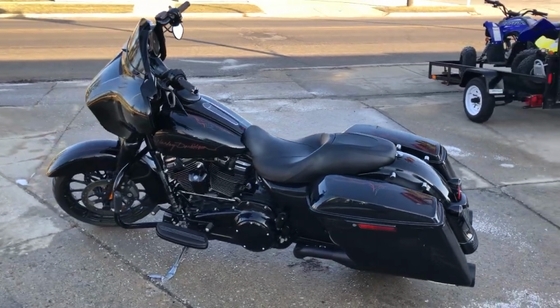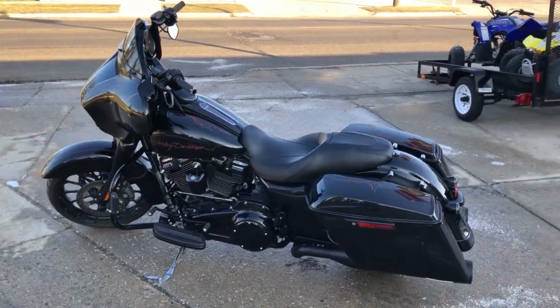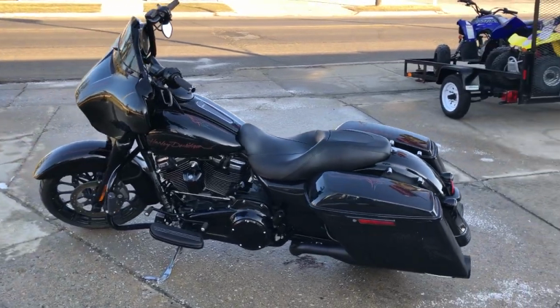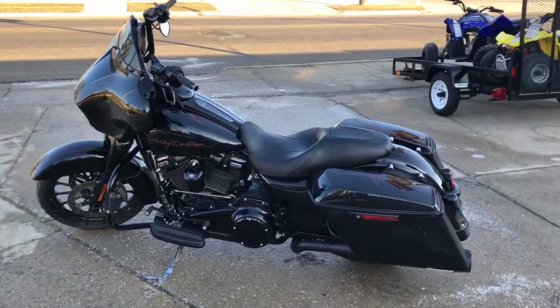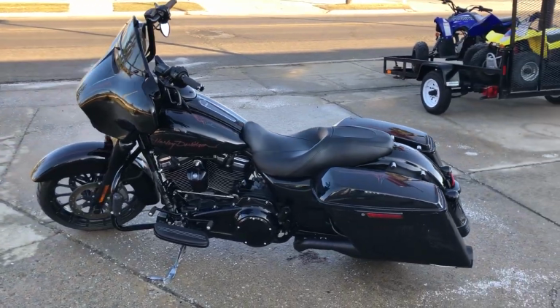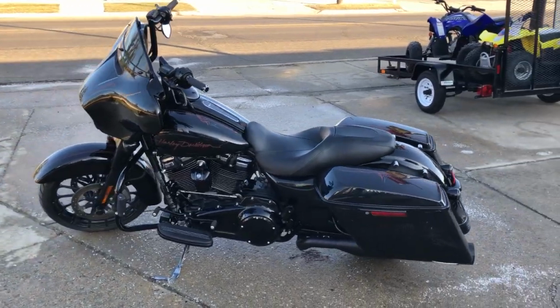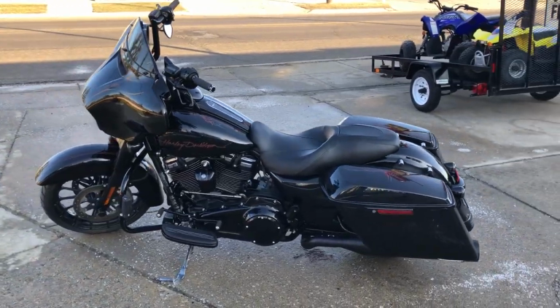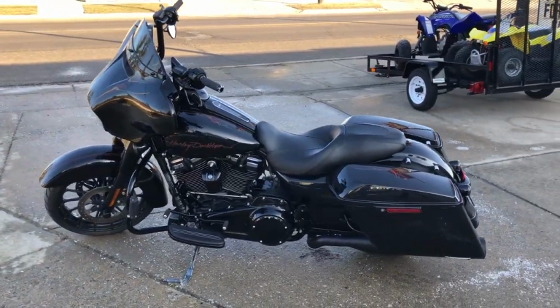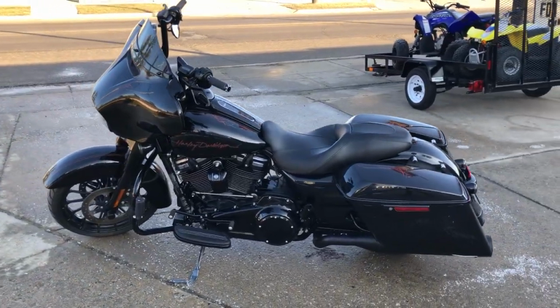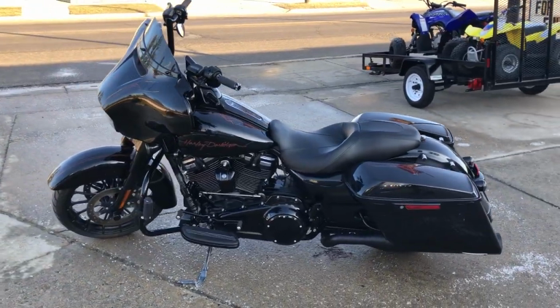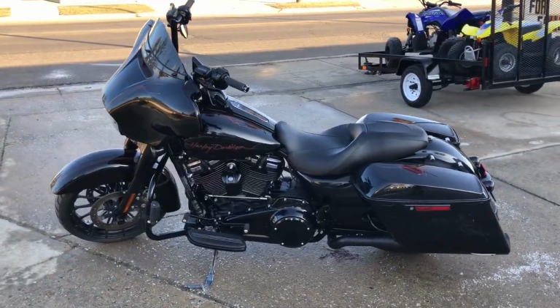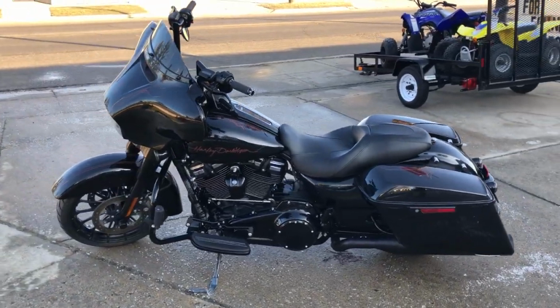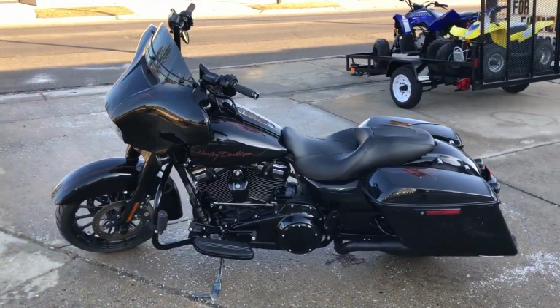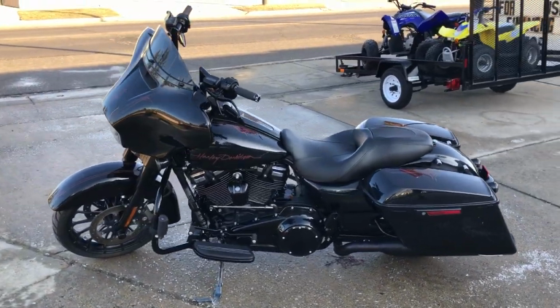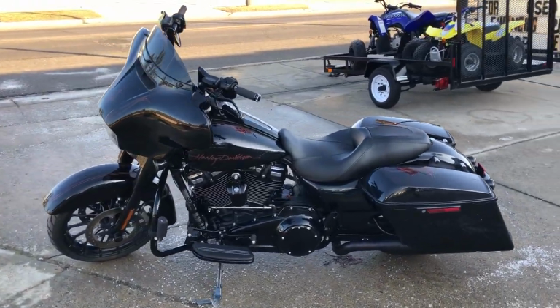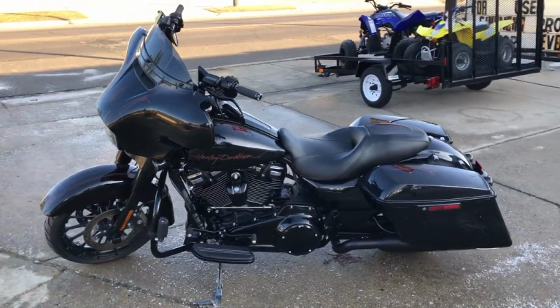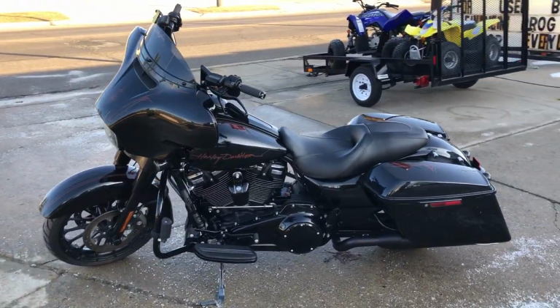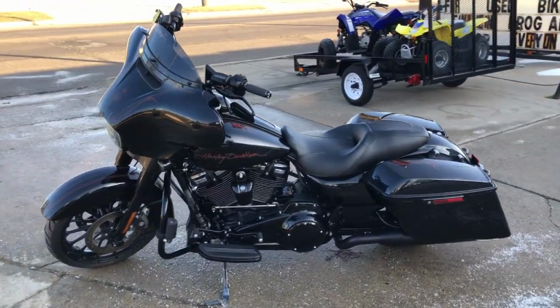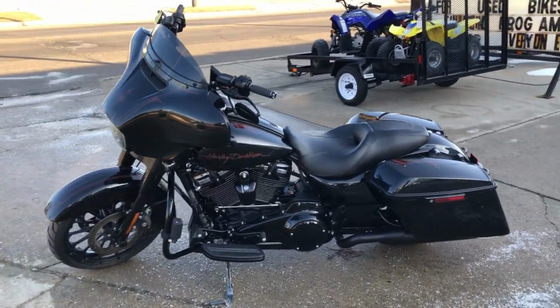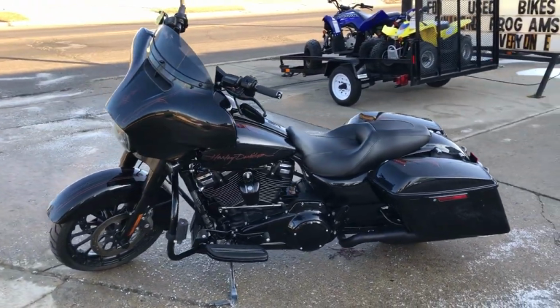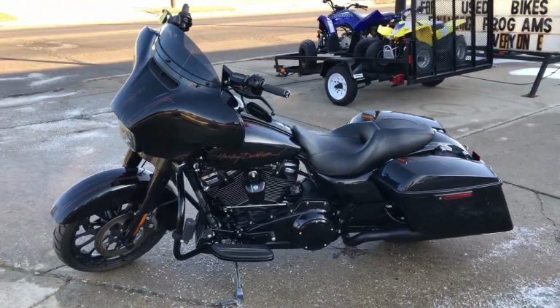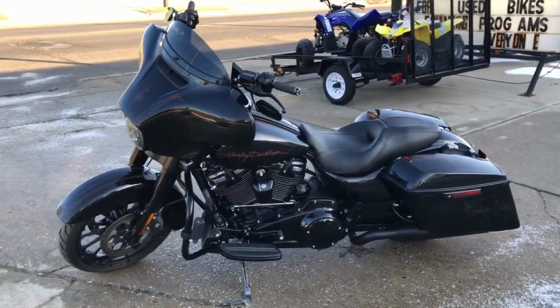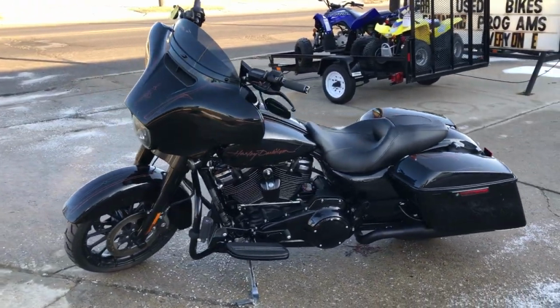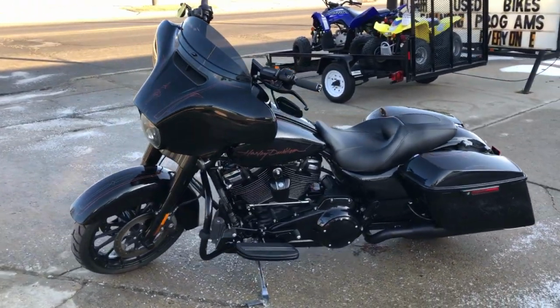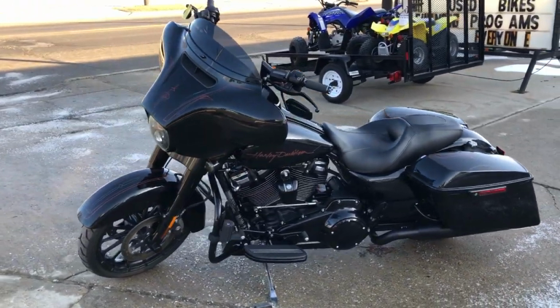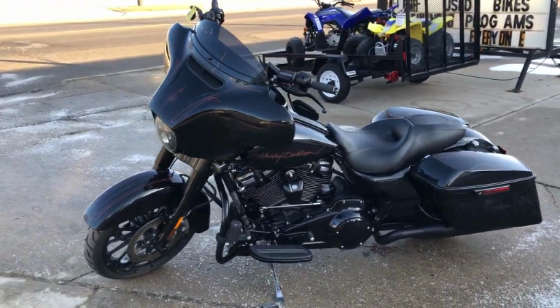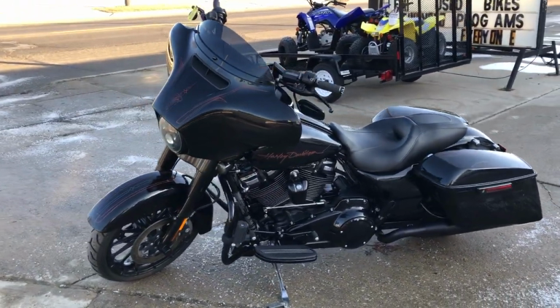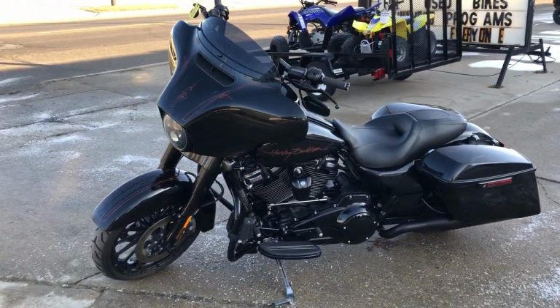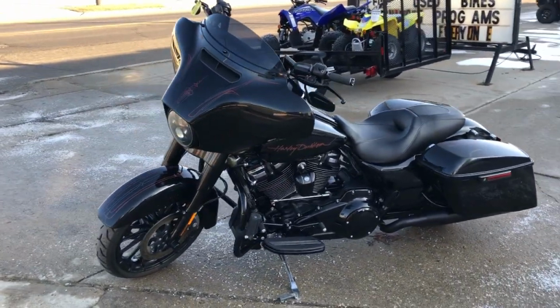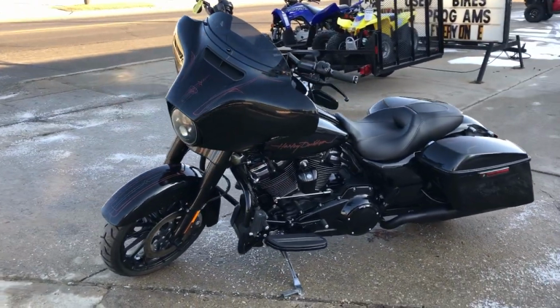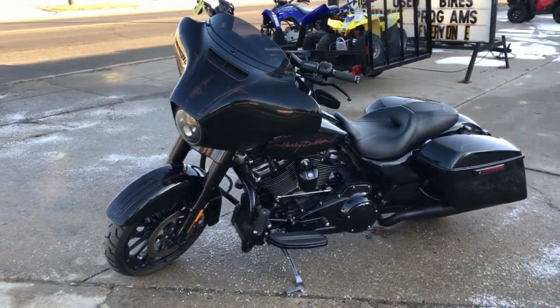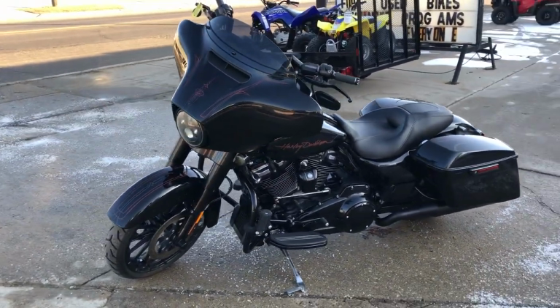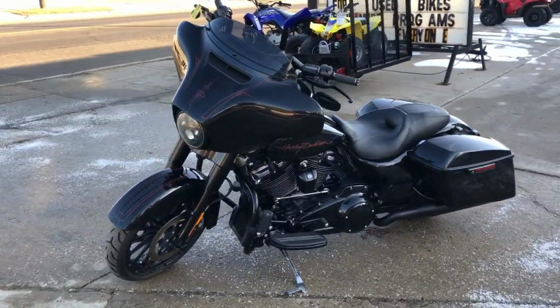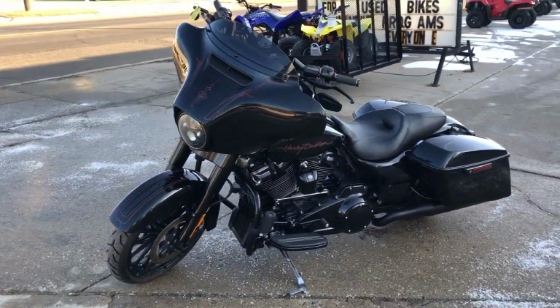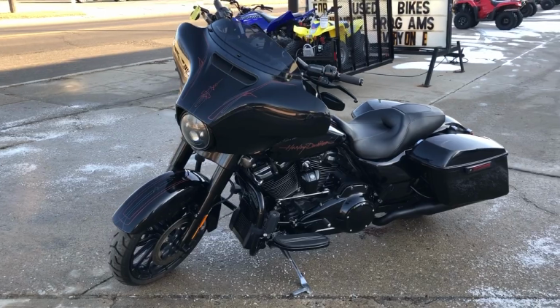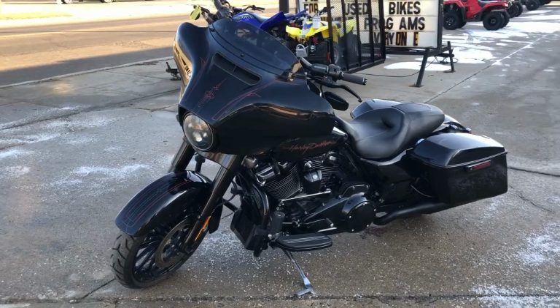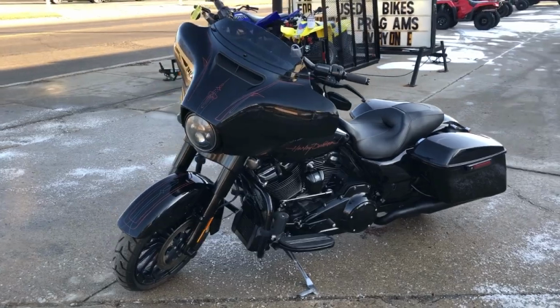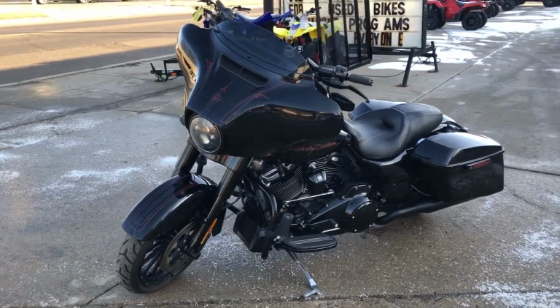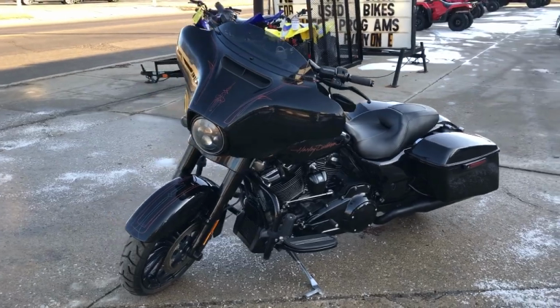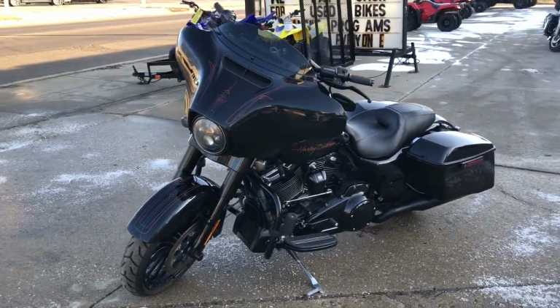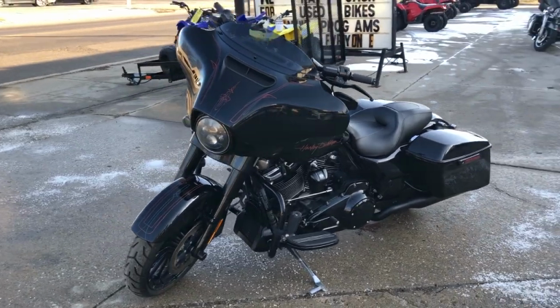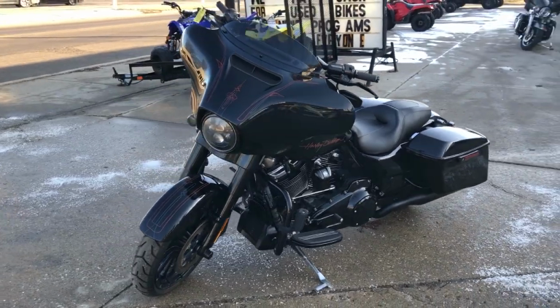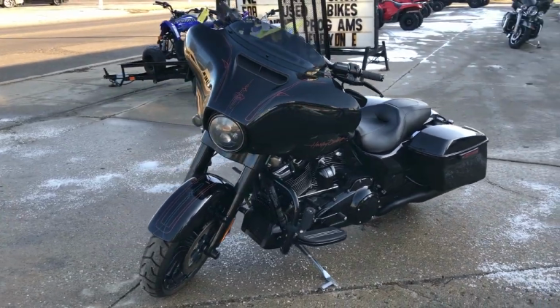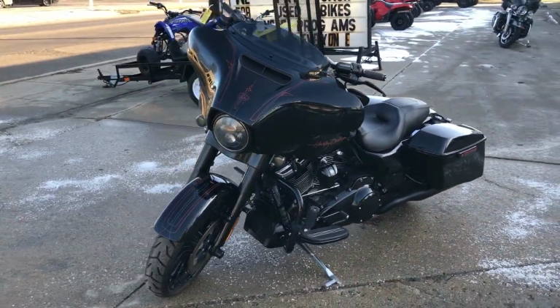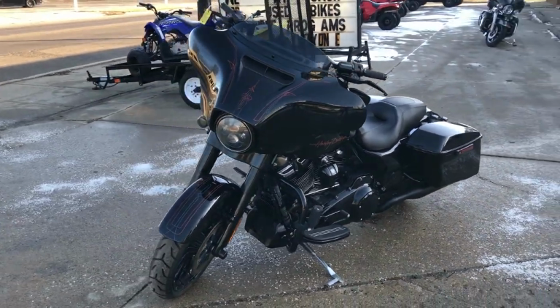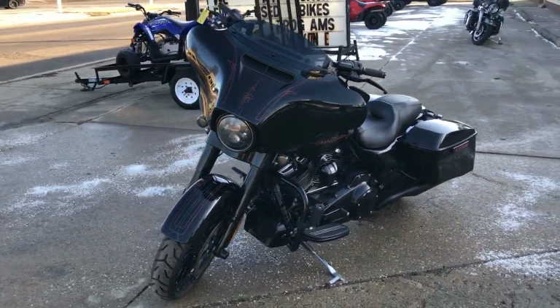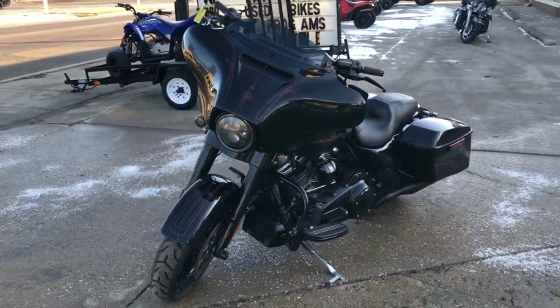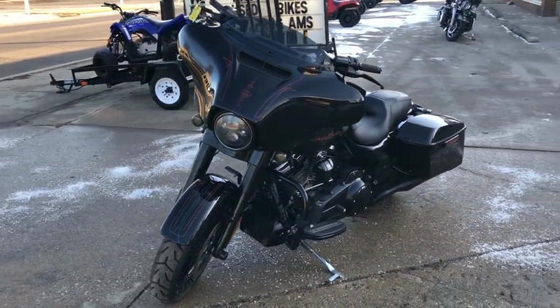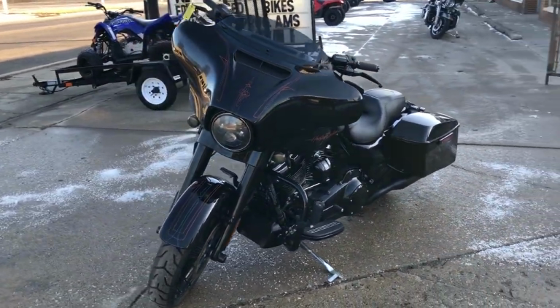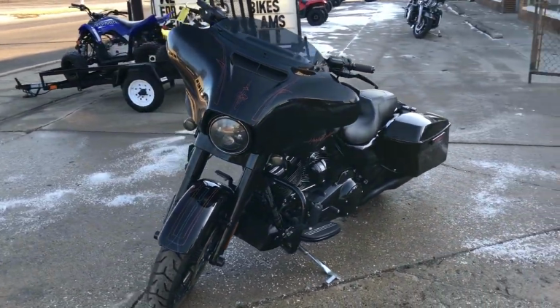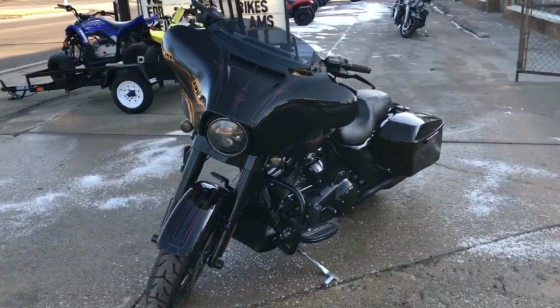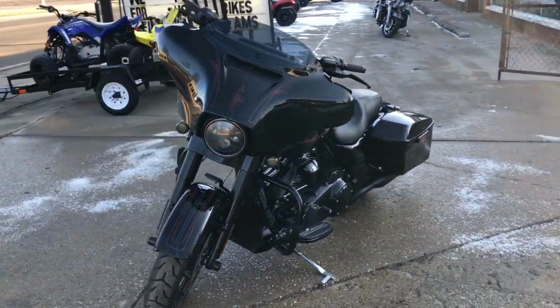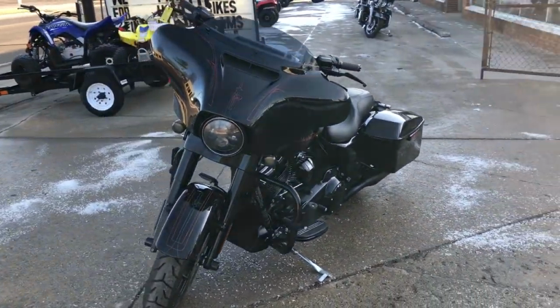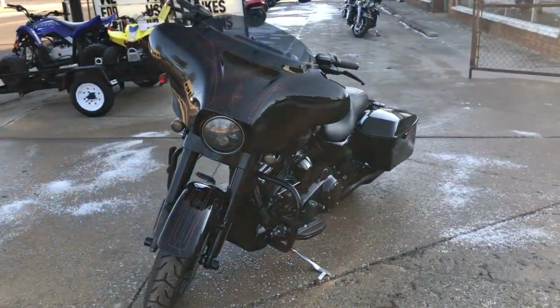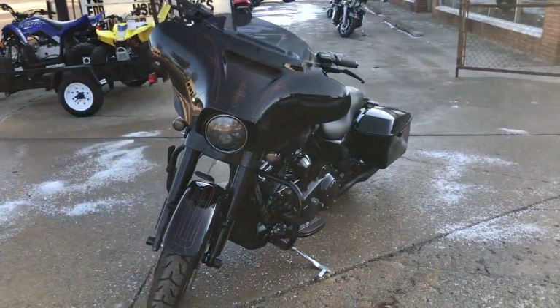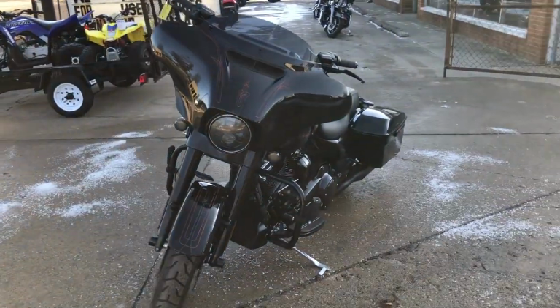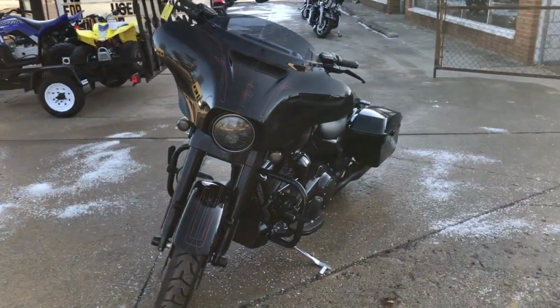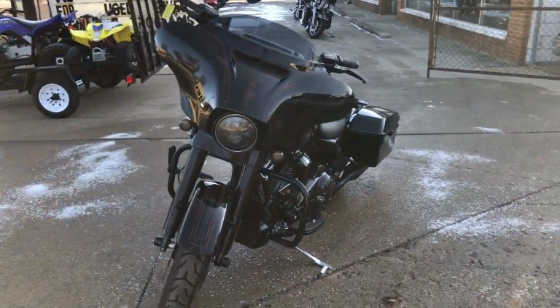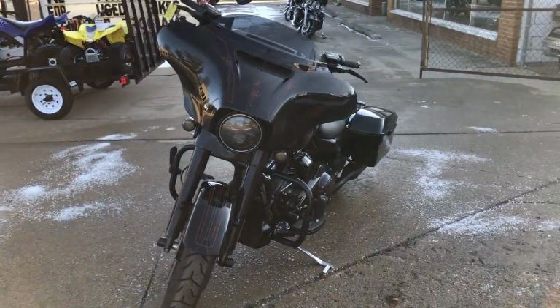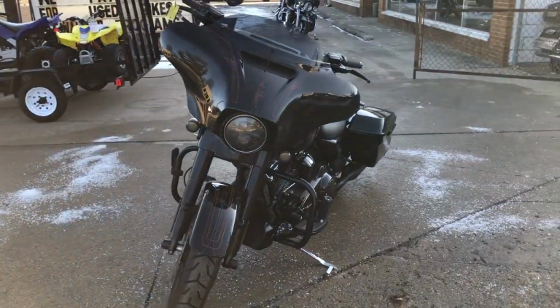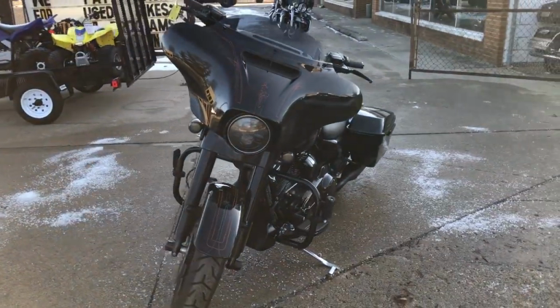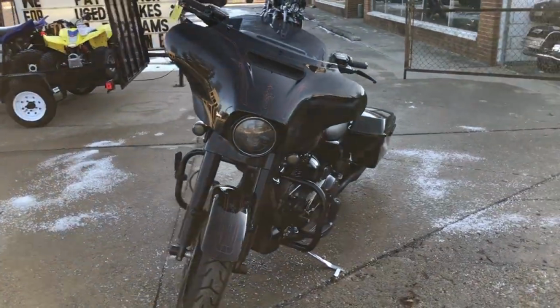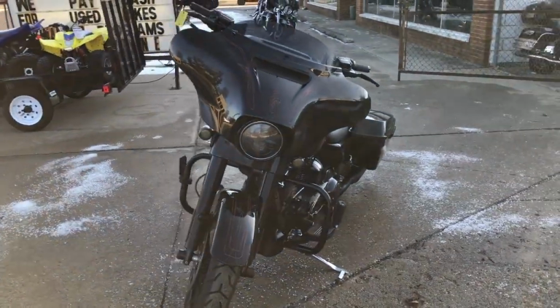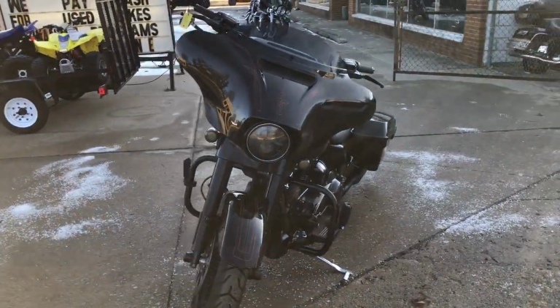Blackout exhaust, oversized LED screen with navigation and more. It runs strong, needs nothing, everything works.